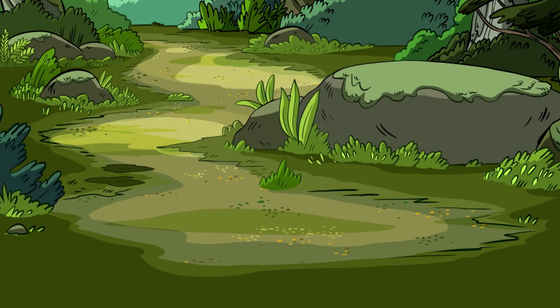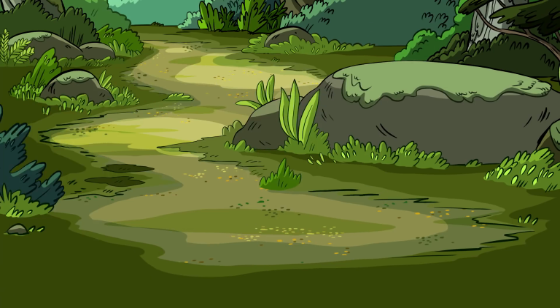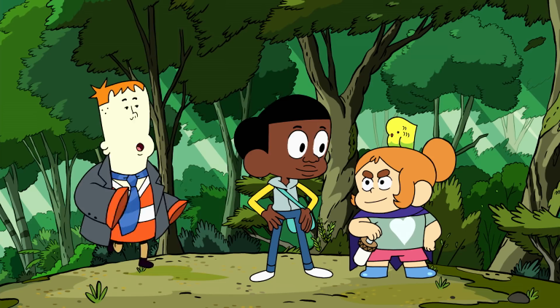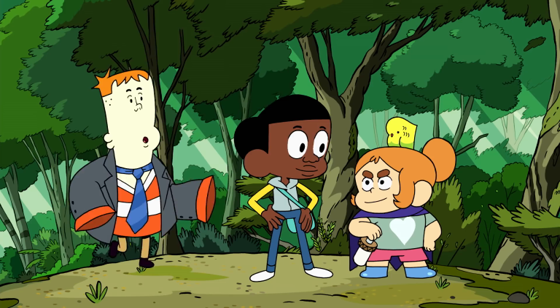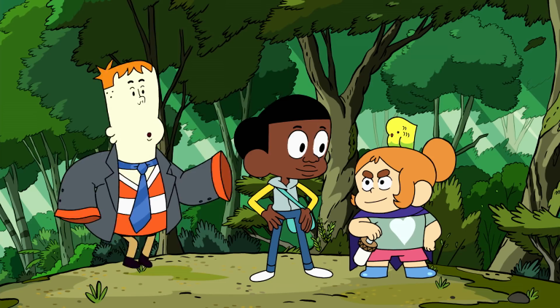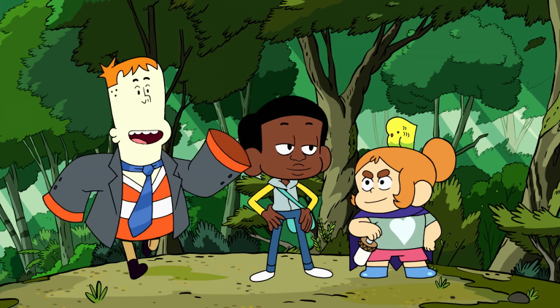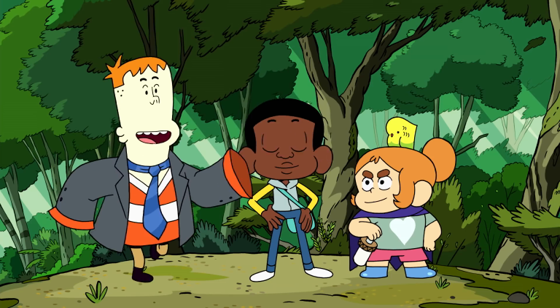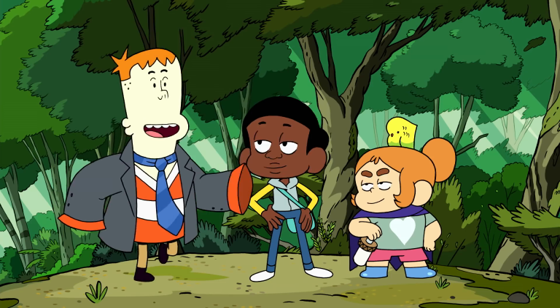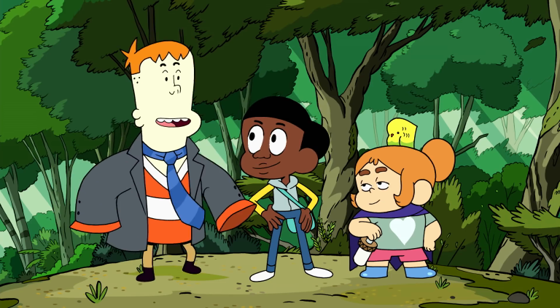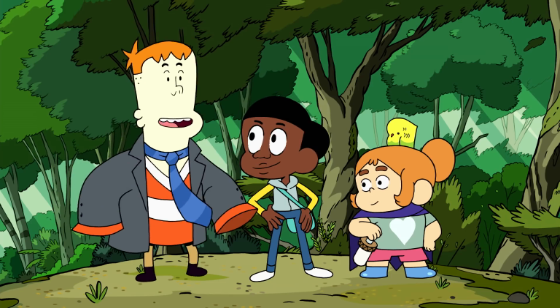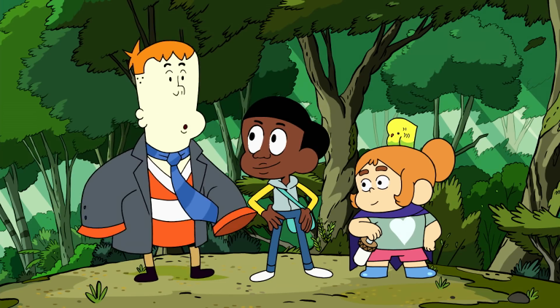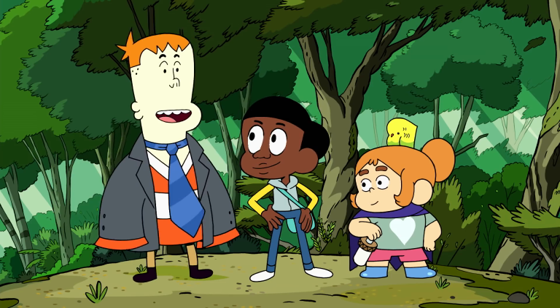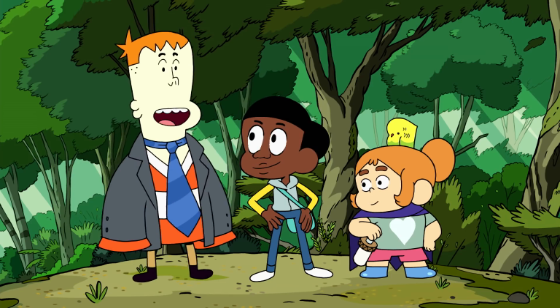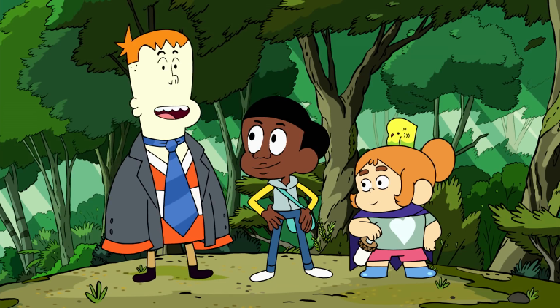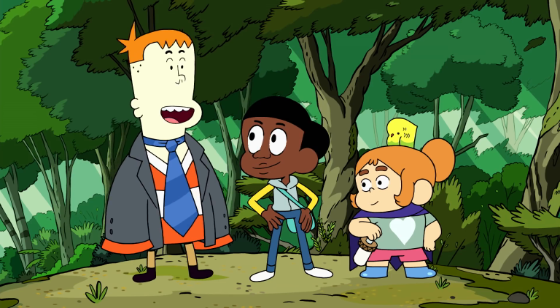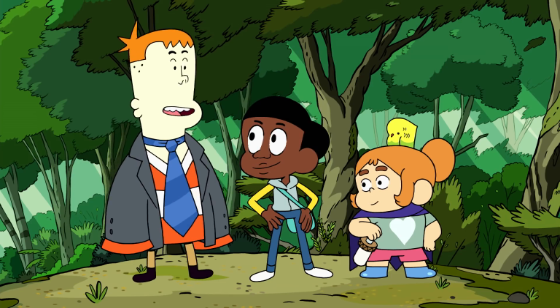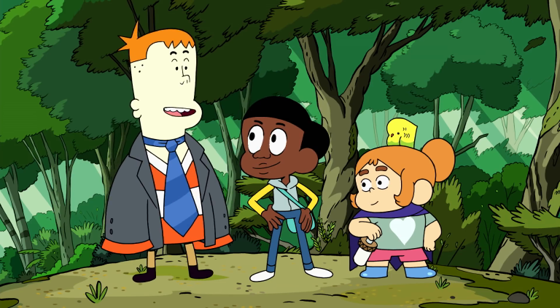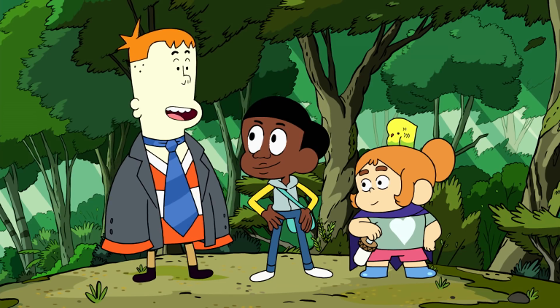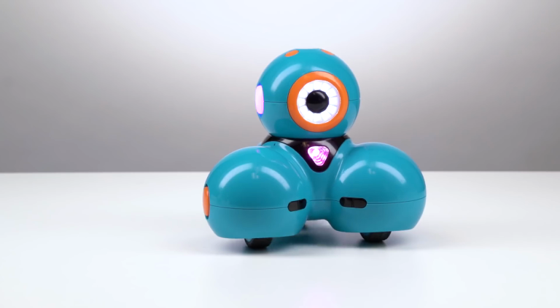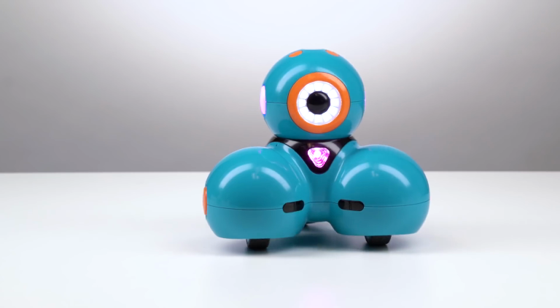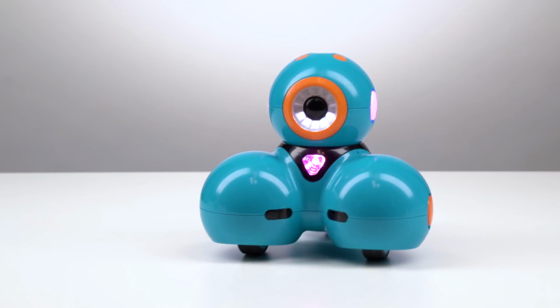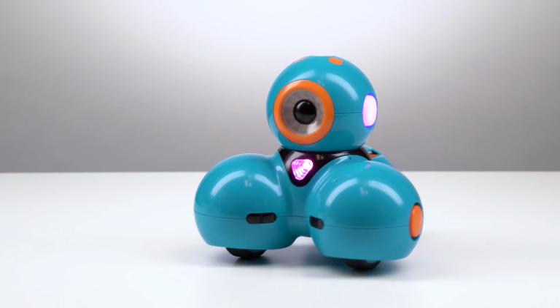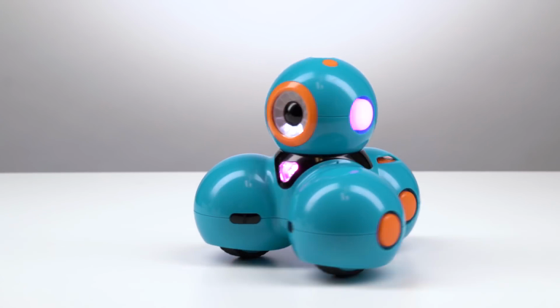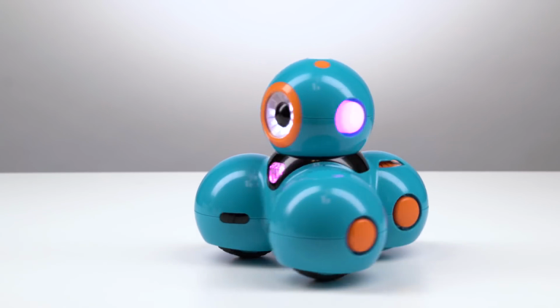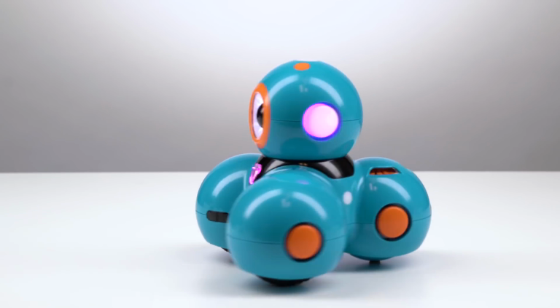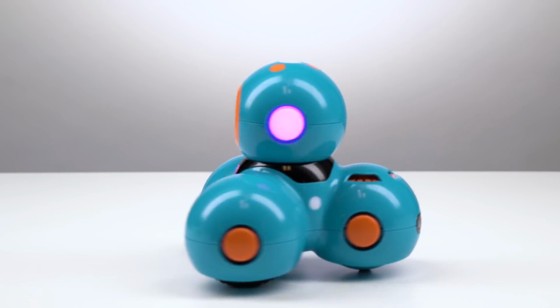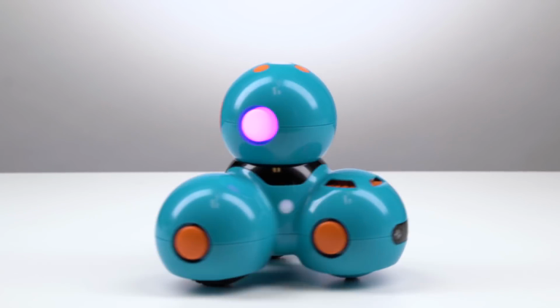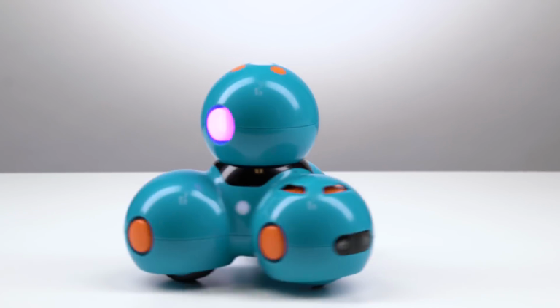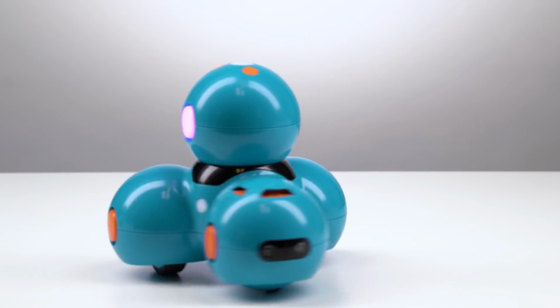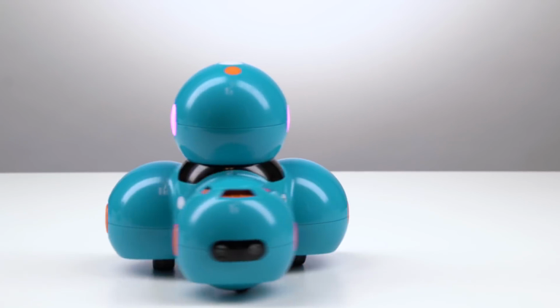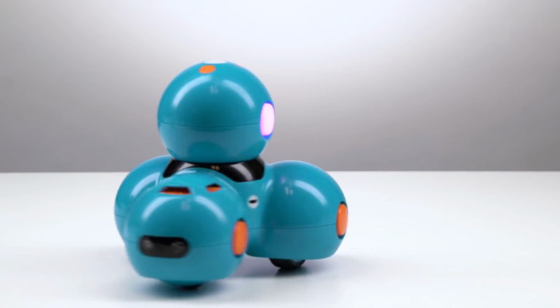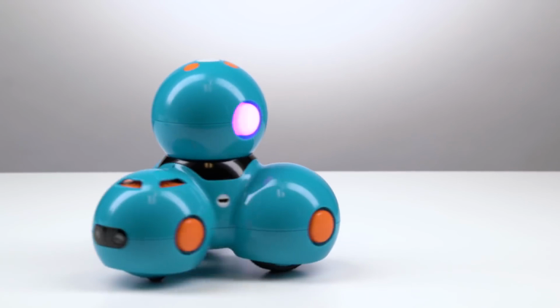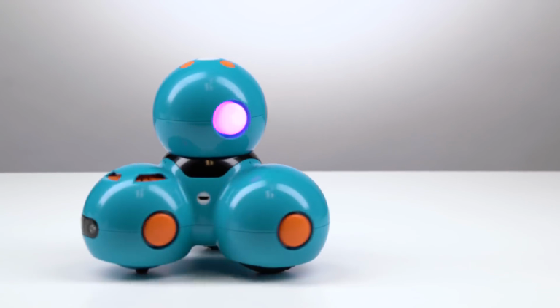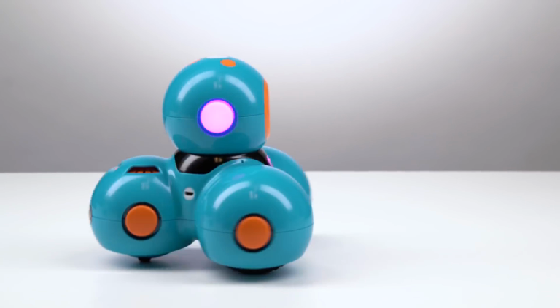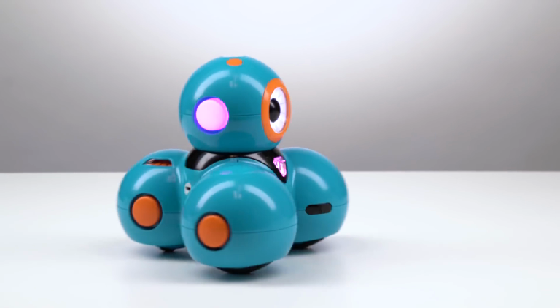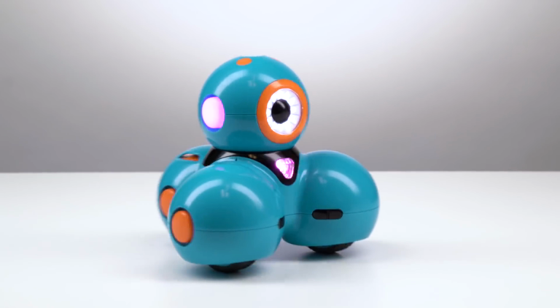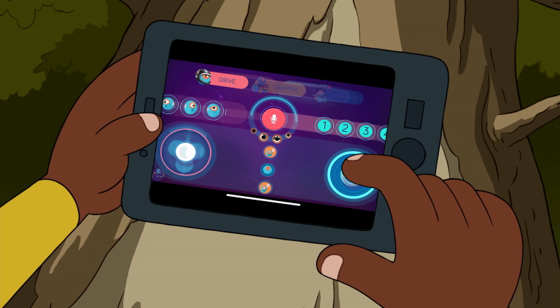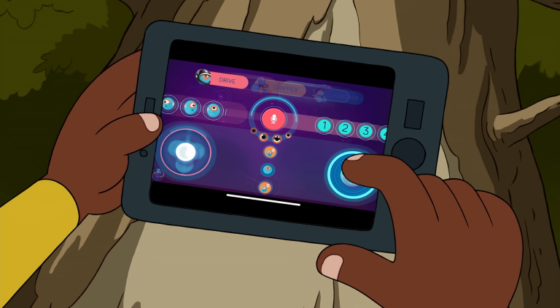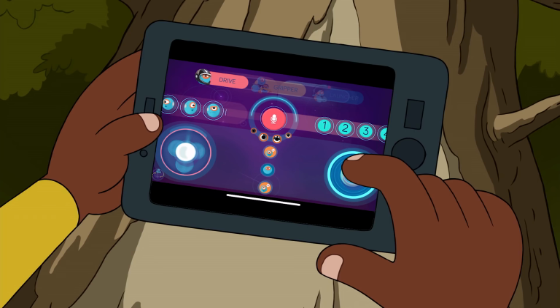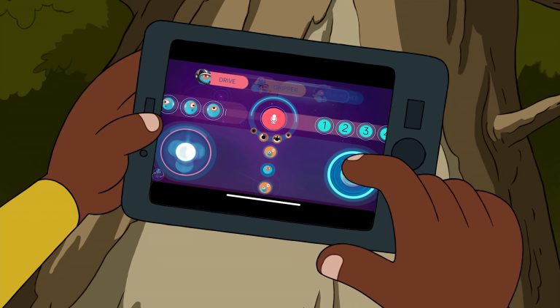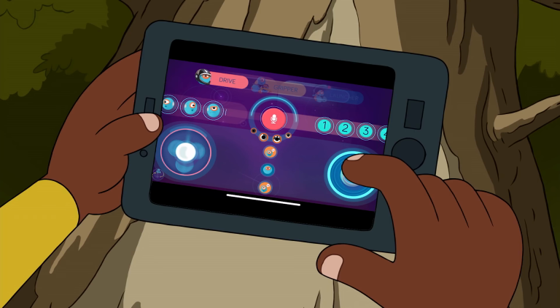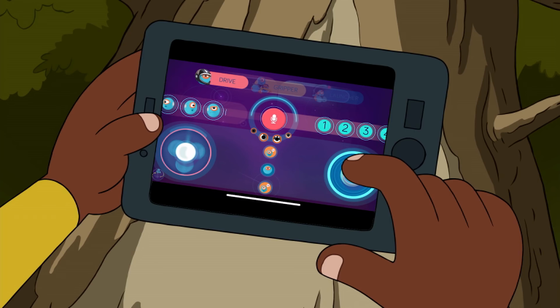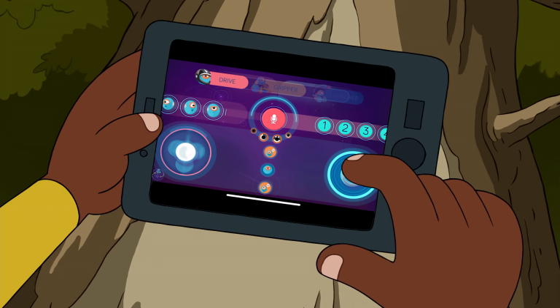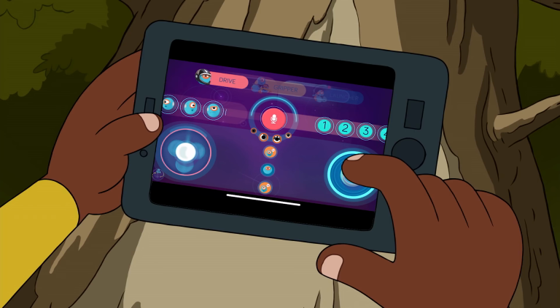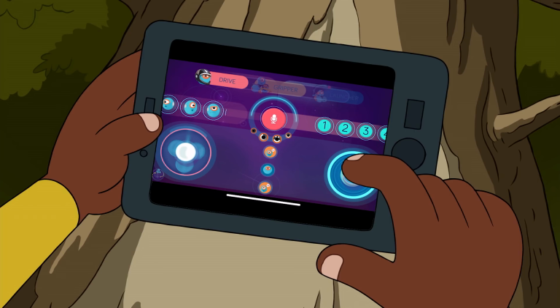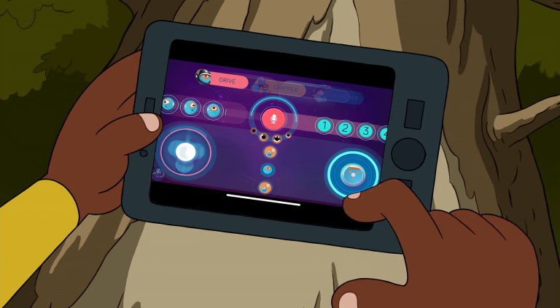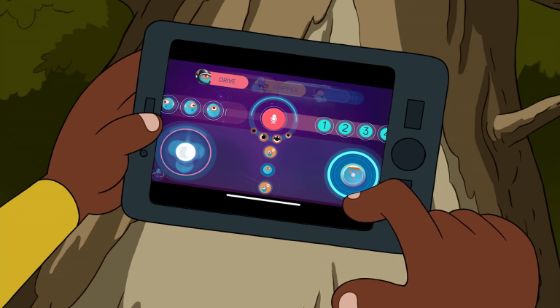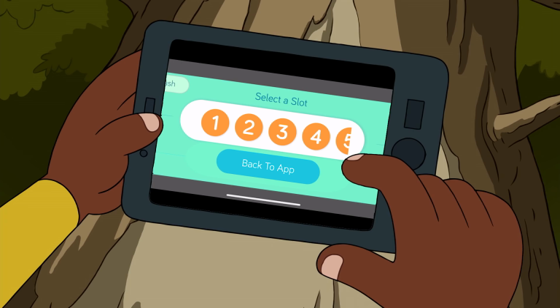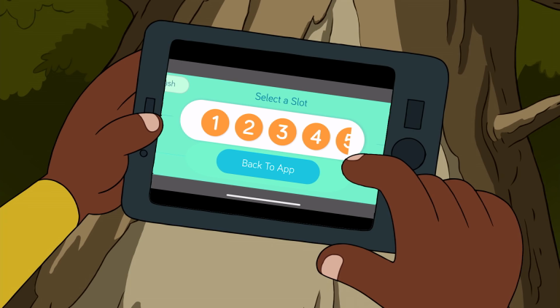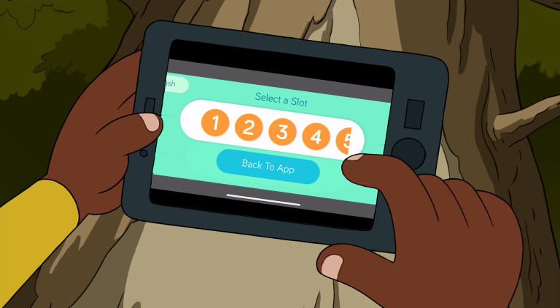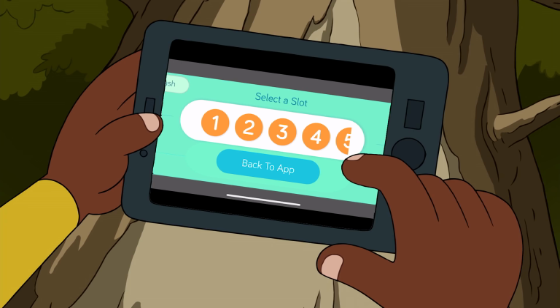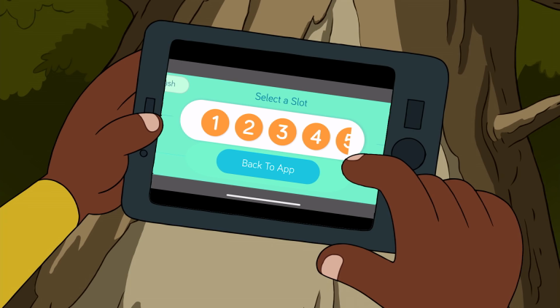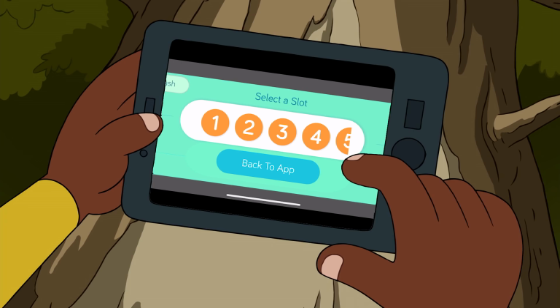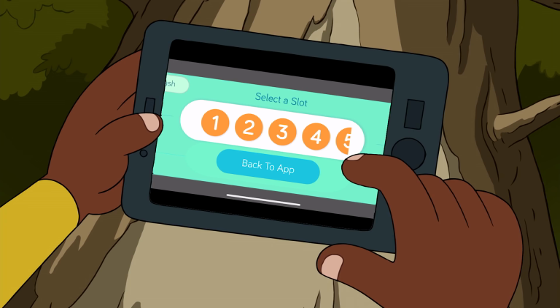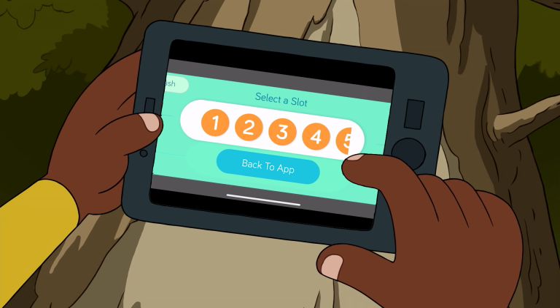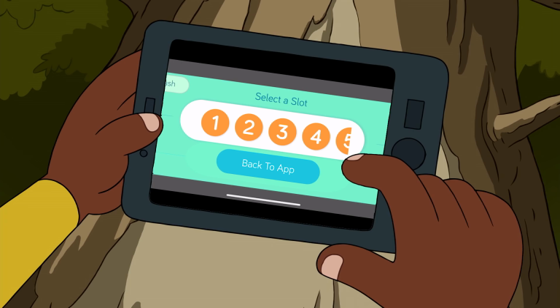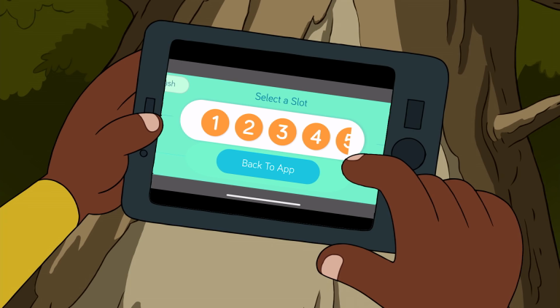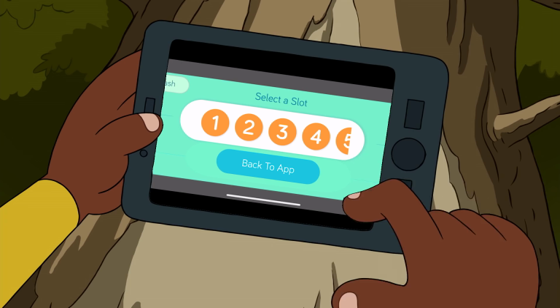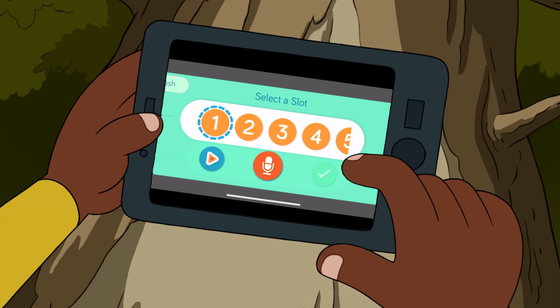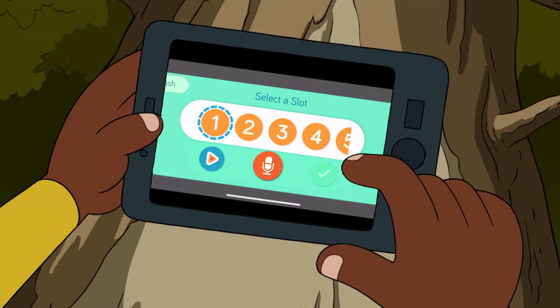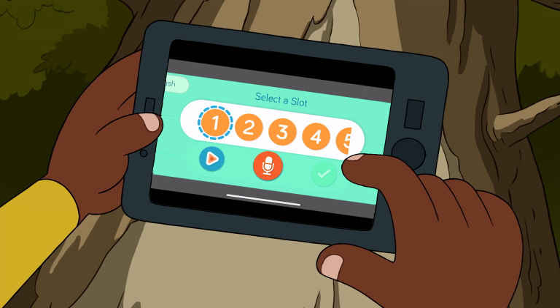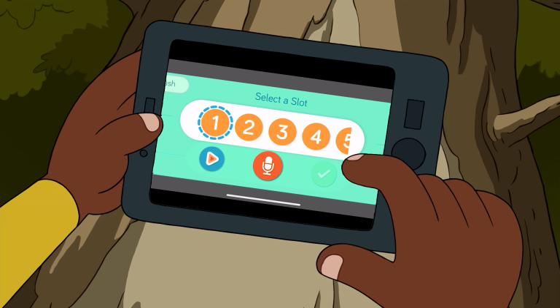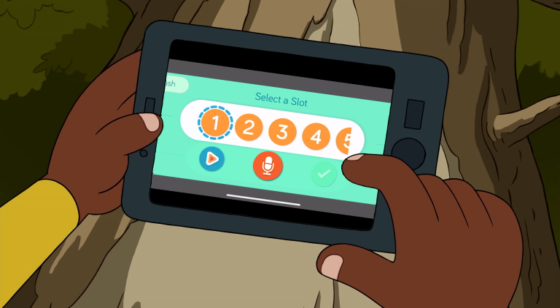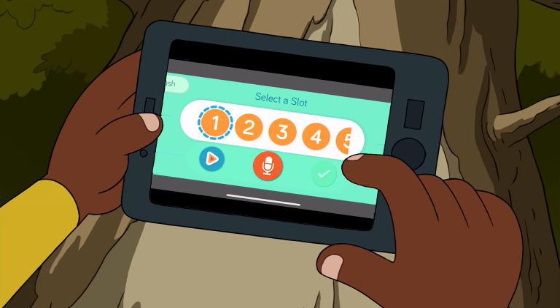Oh man, we did it! Feel free to have fun with the app and try out even more animal sounds.